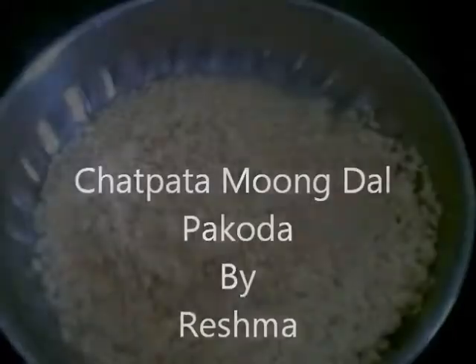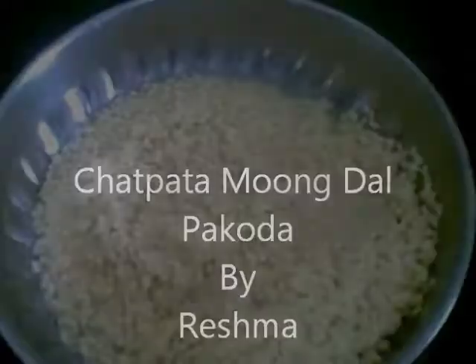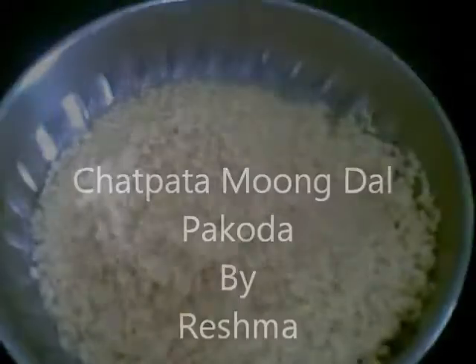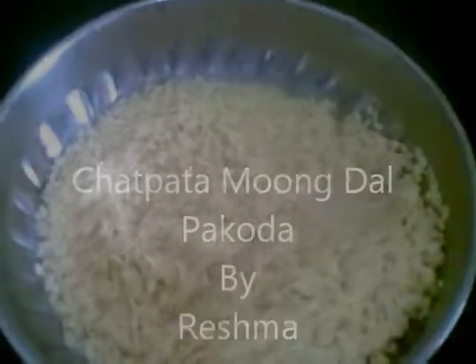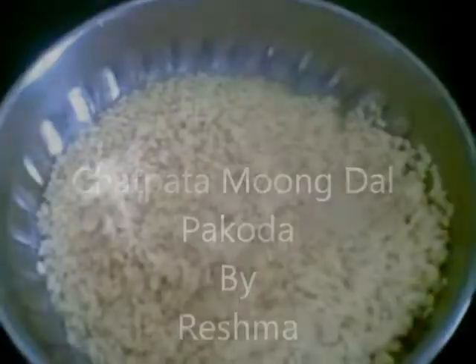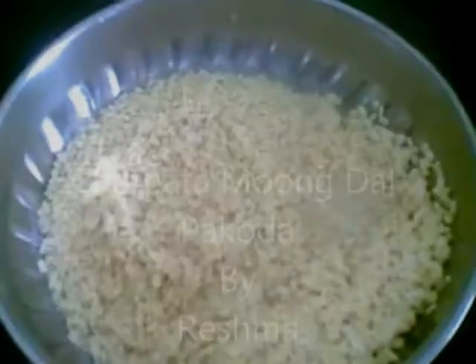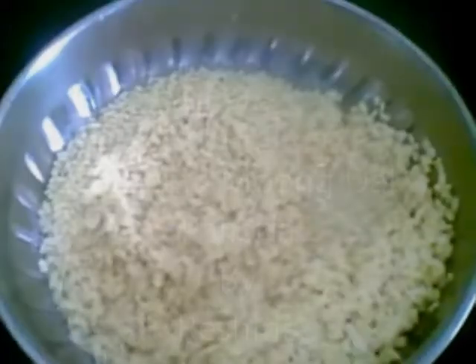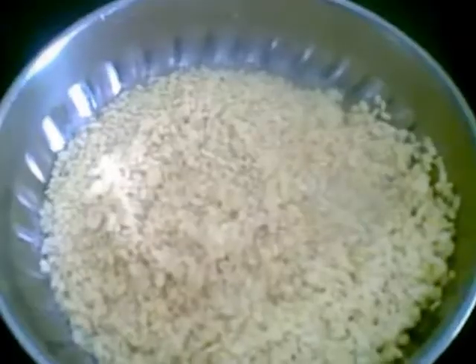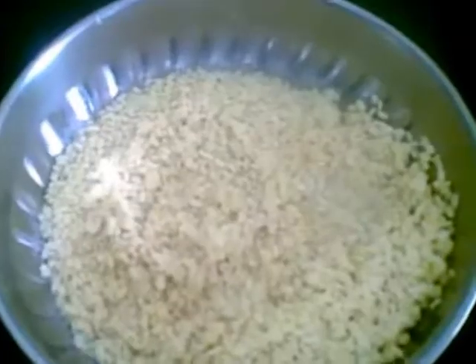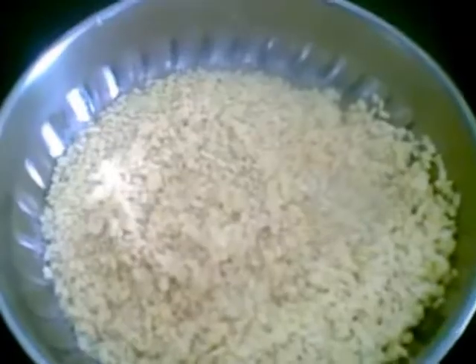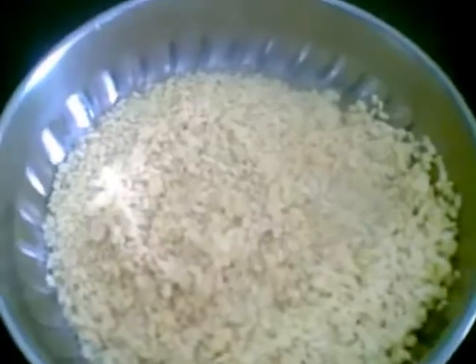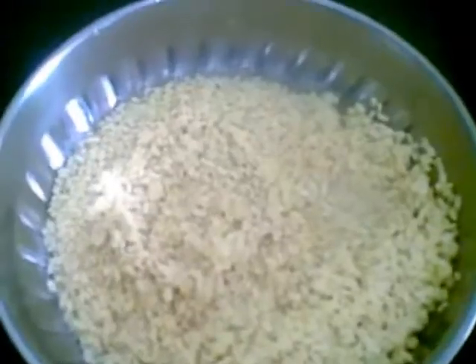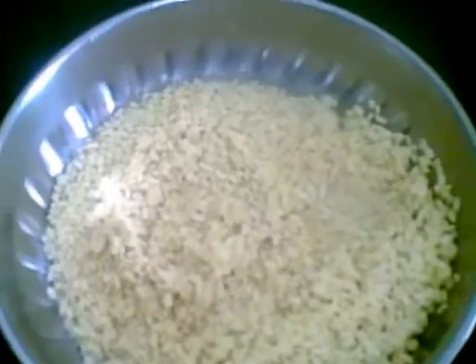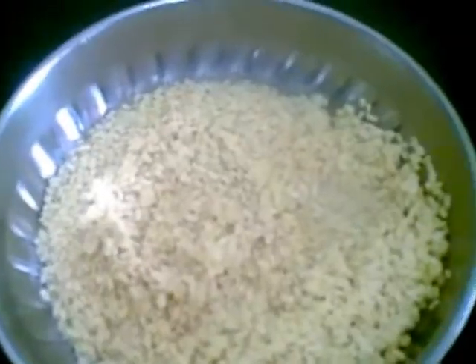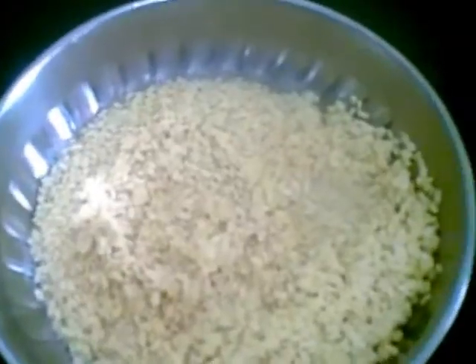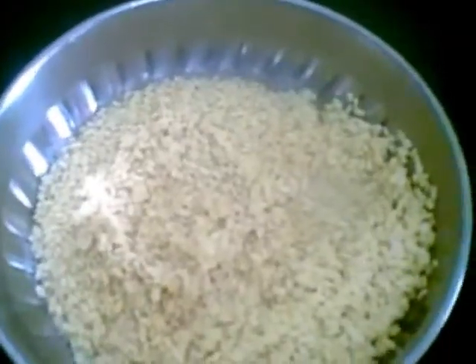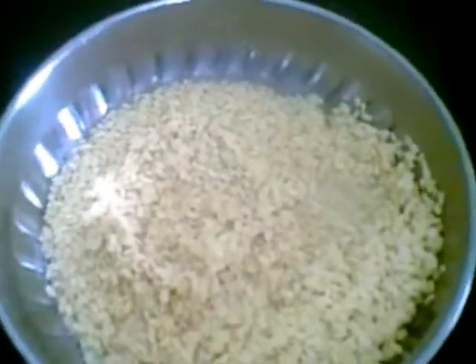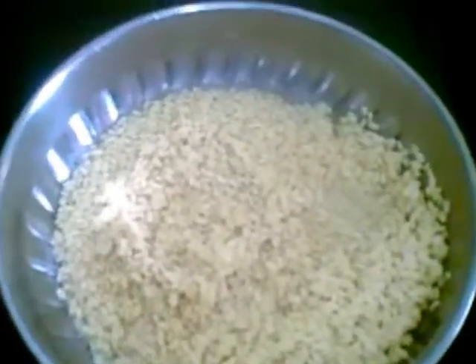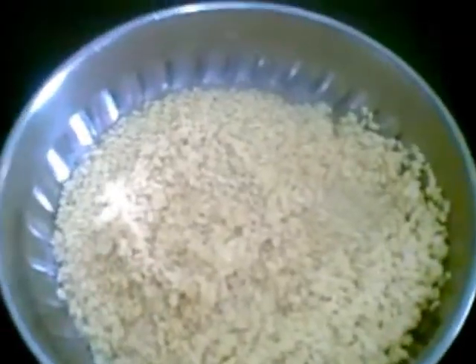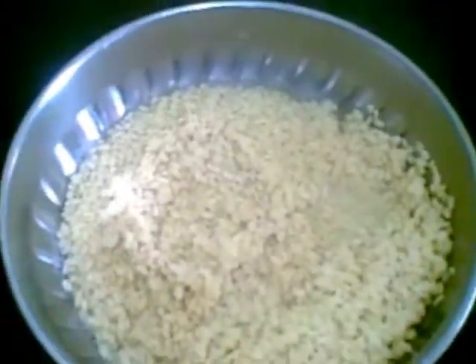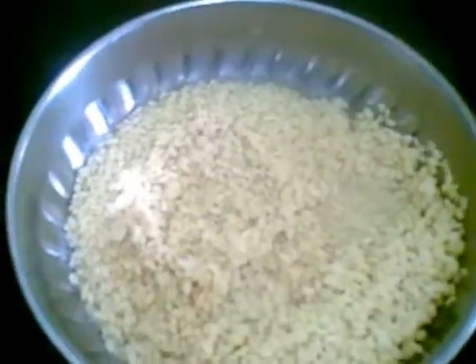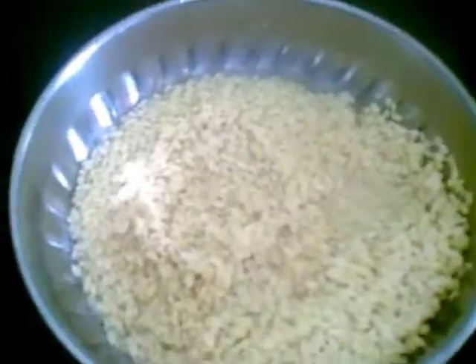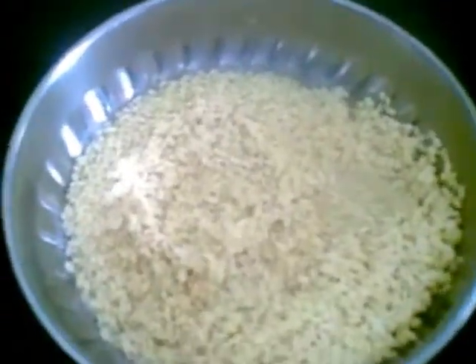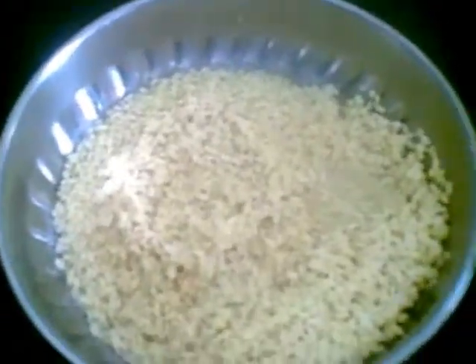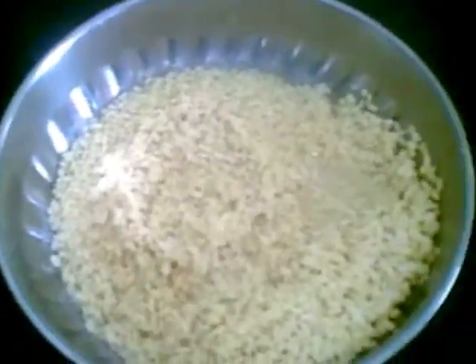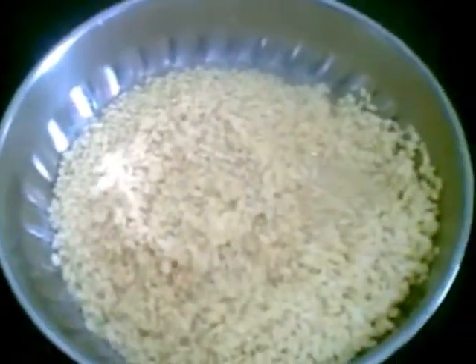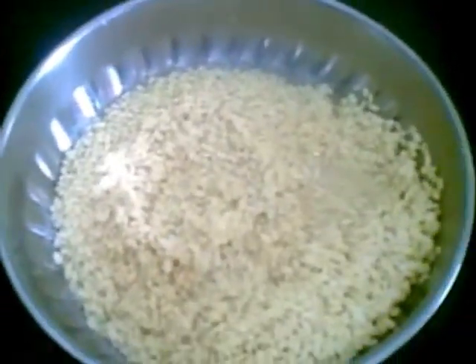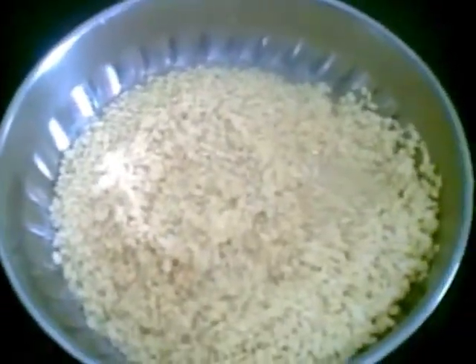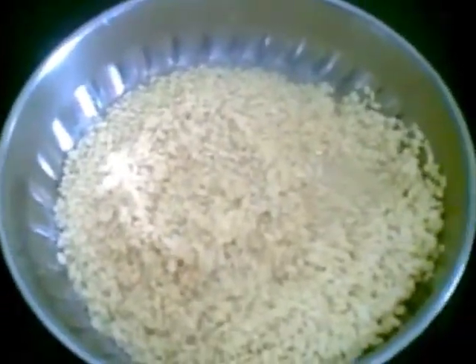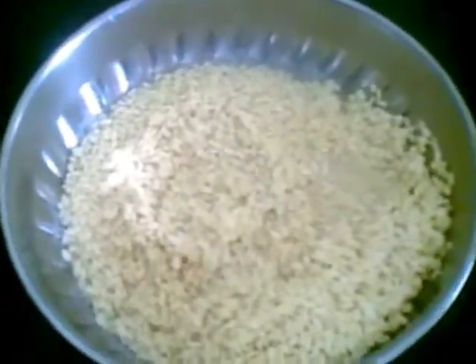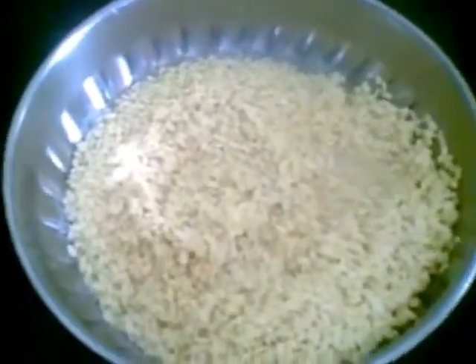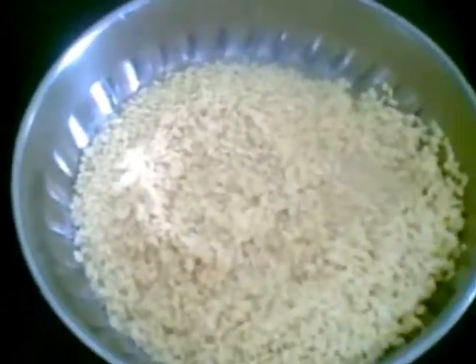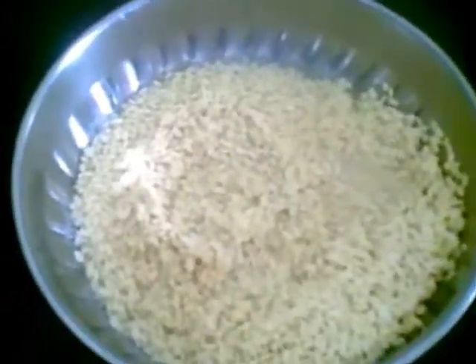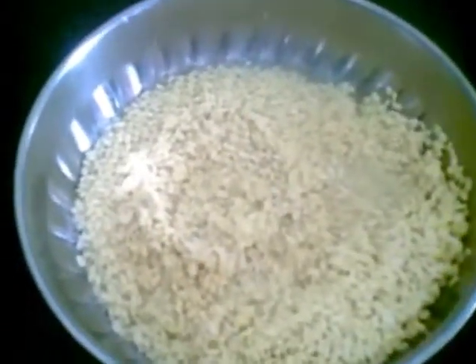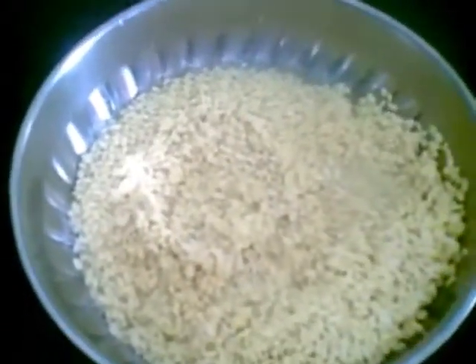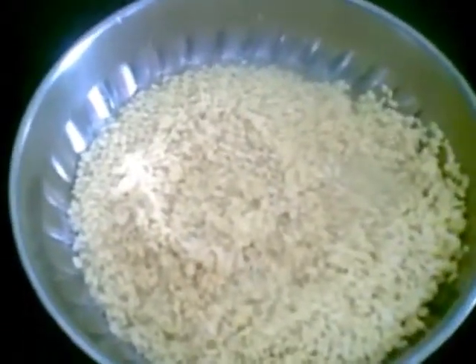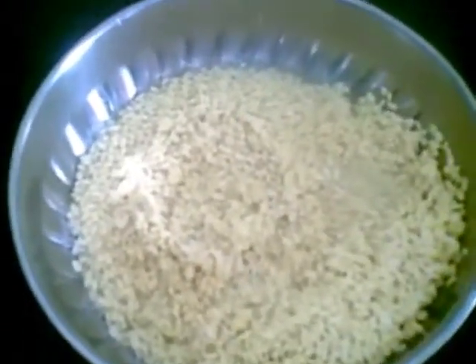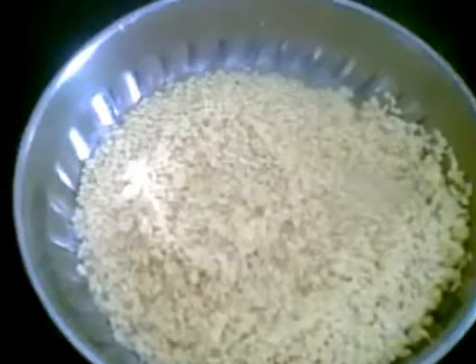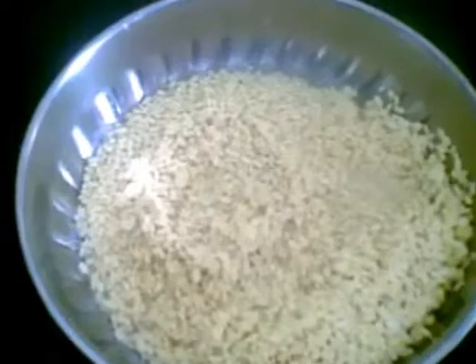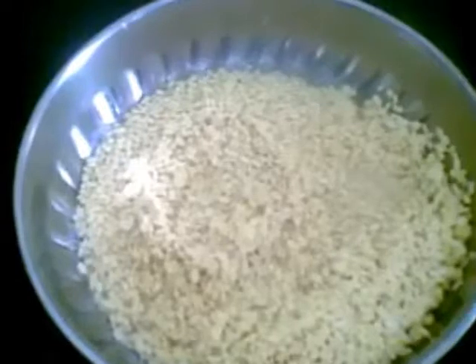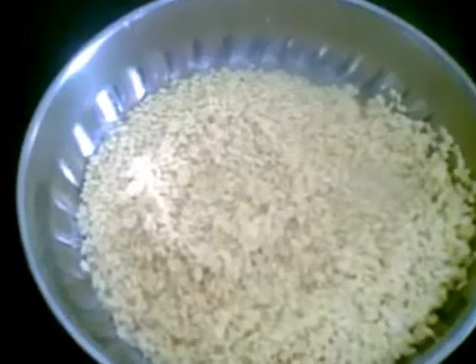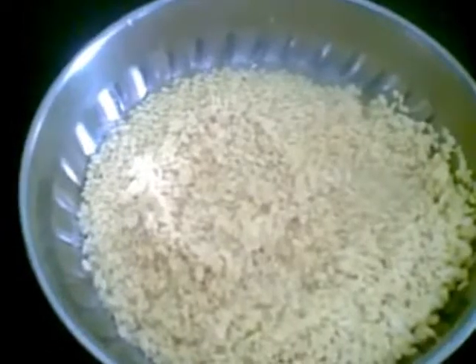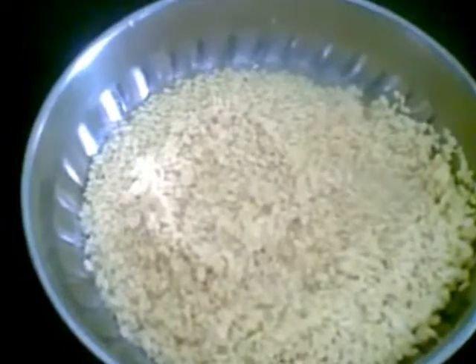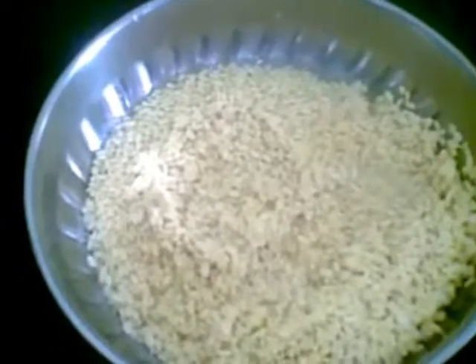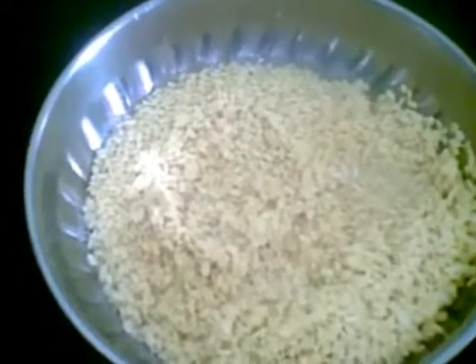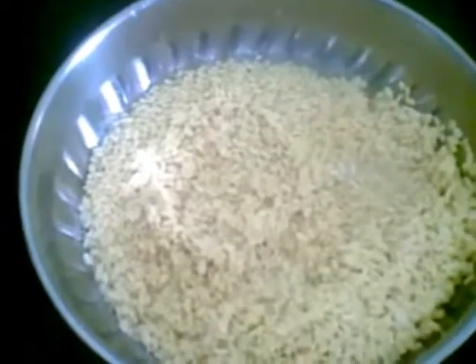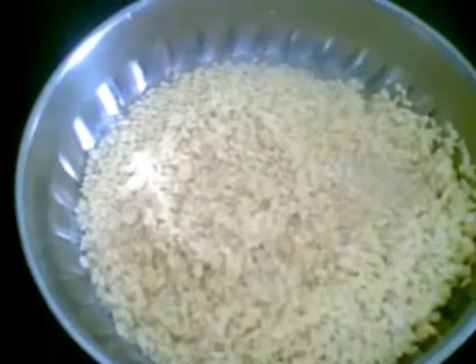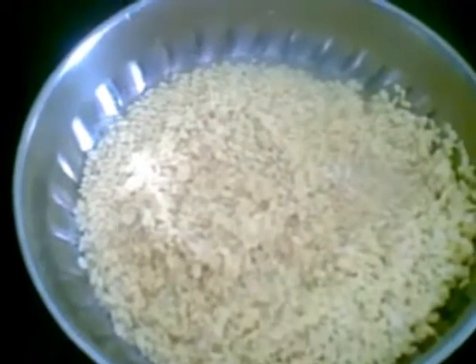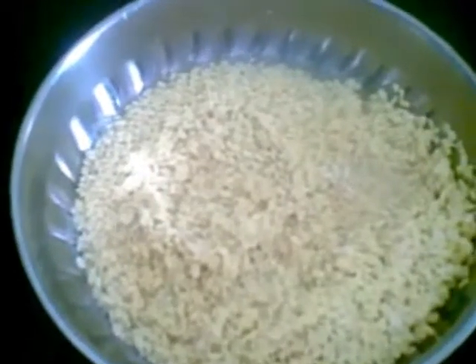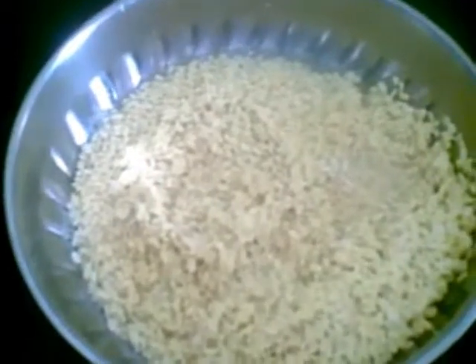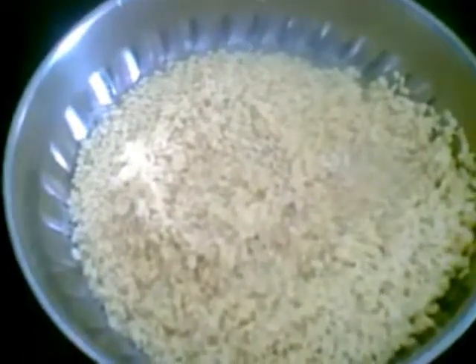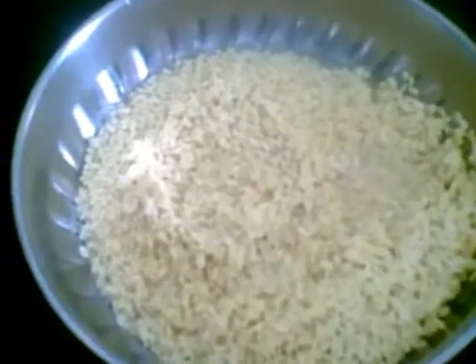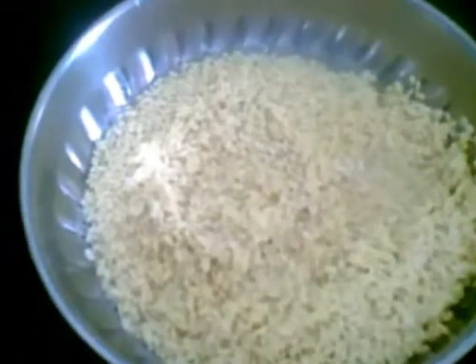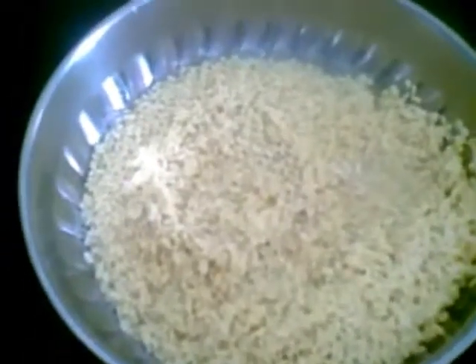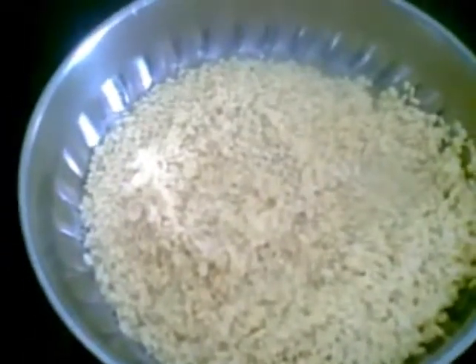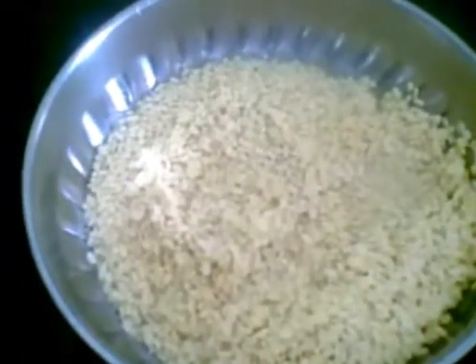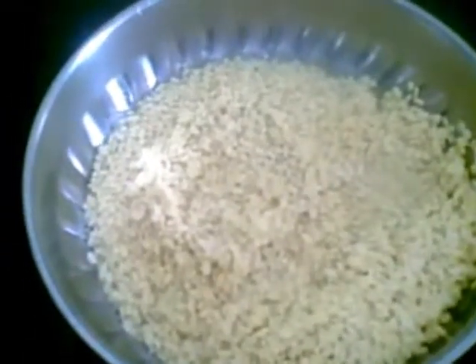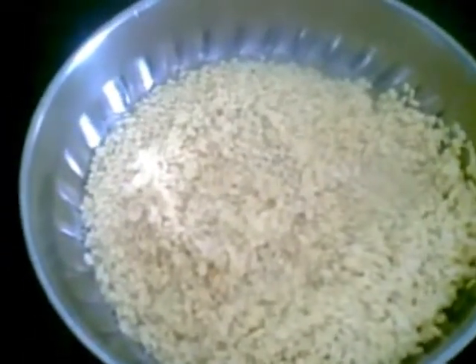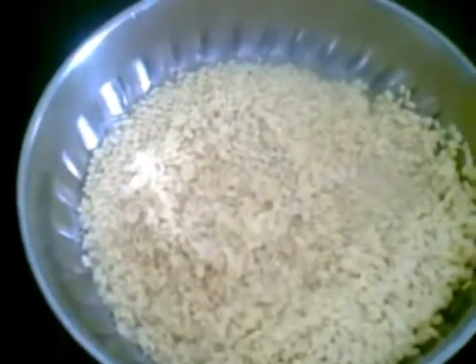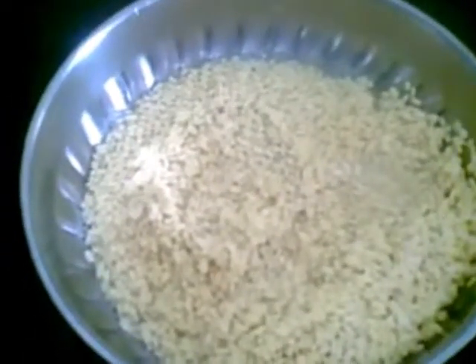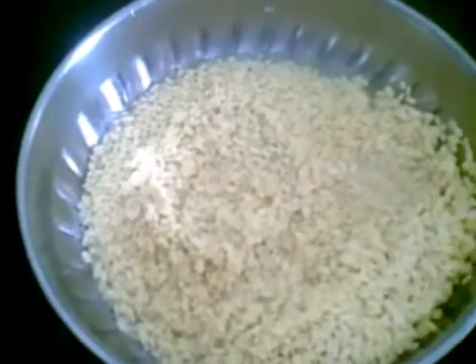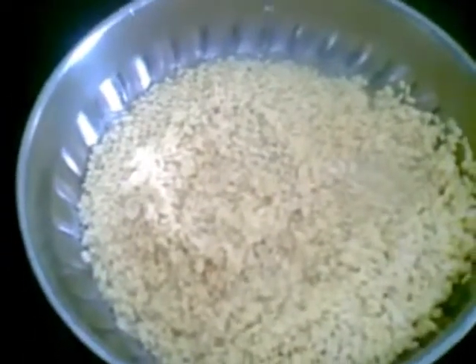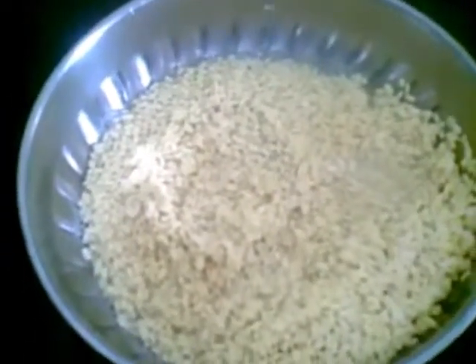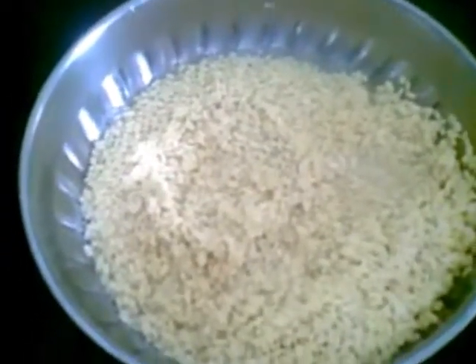Hello and welcome. Today I am going to show you how to make chatpatta moong dal pakoda — a very tasty snack.